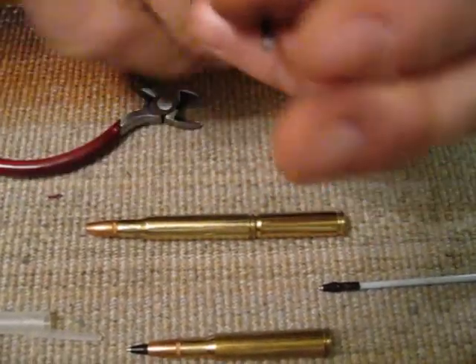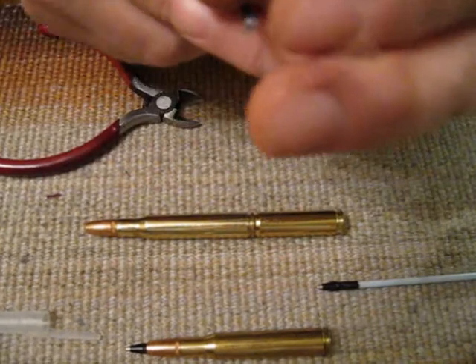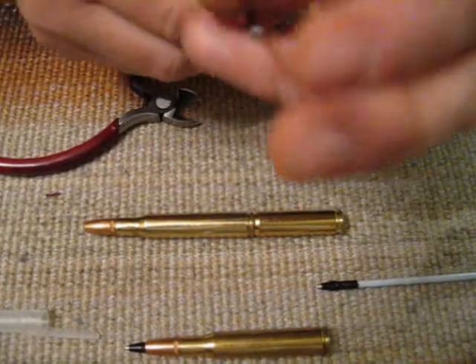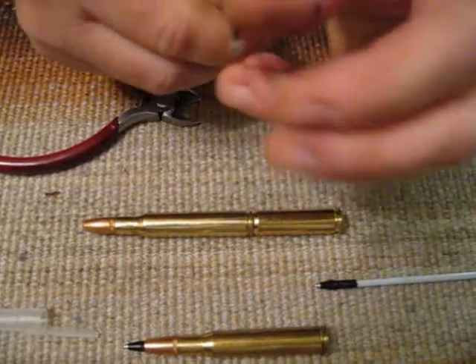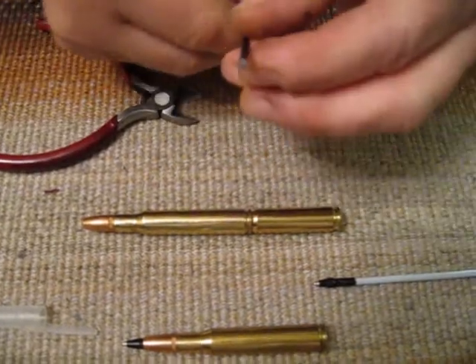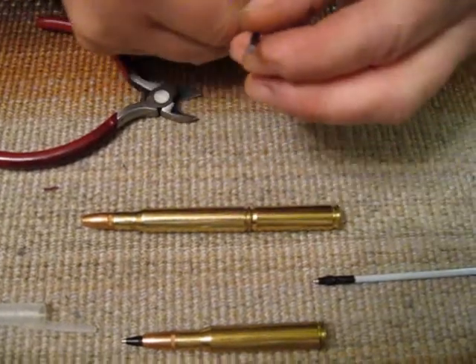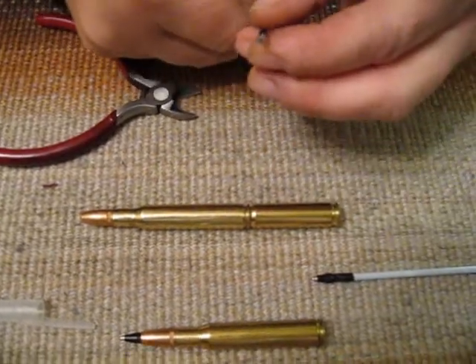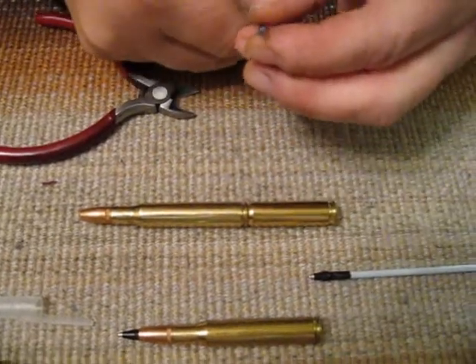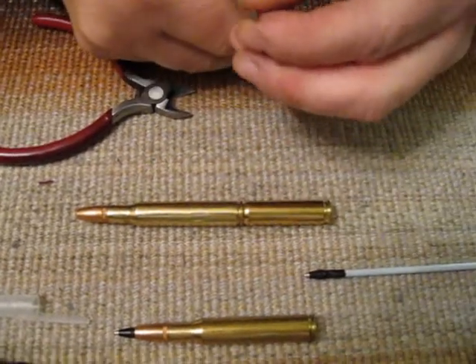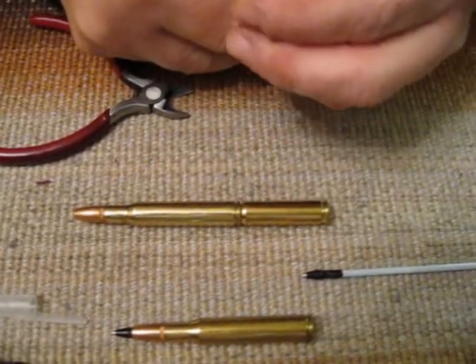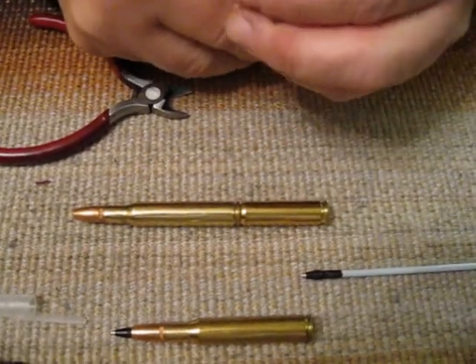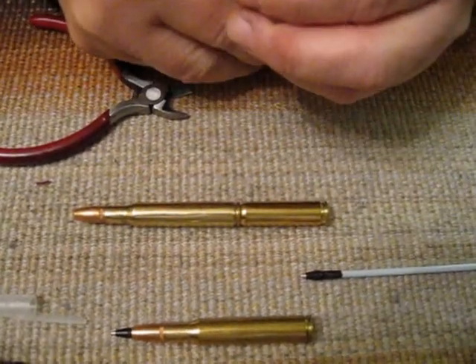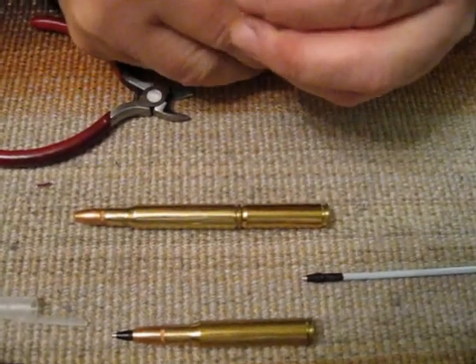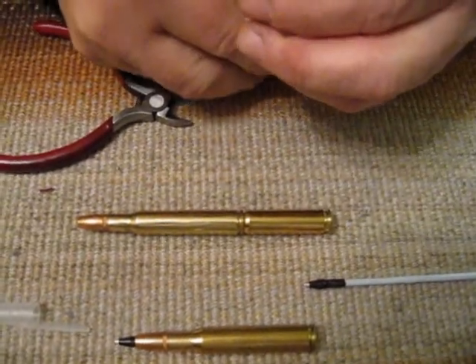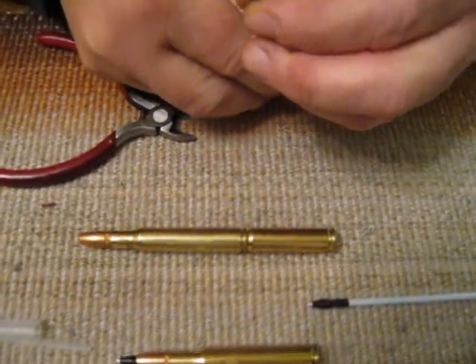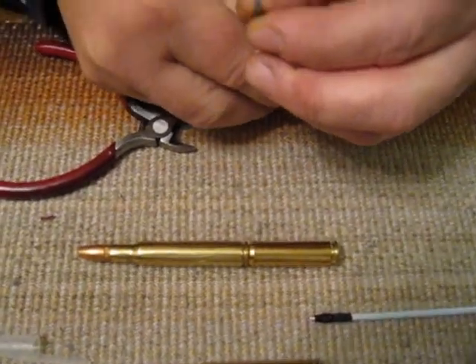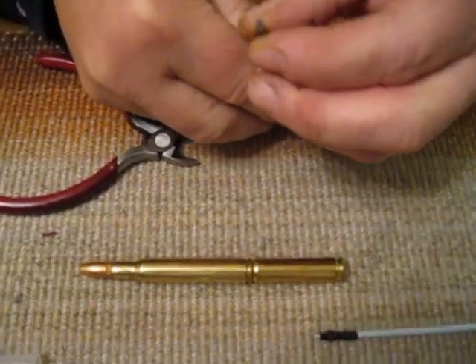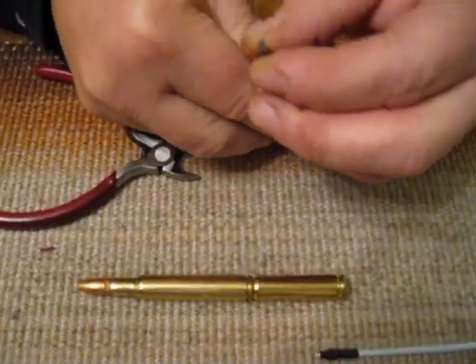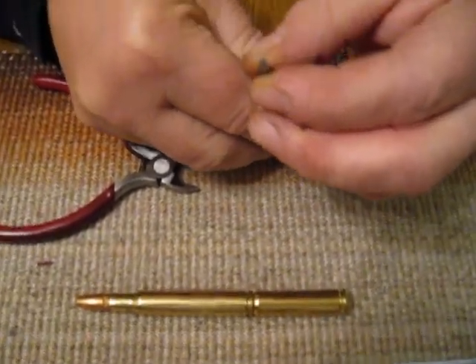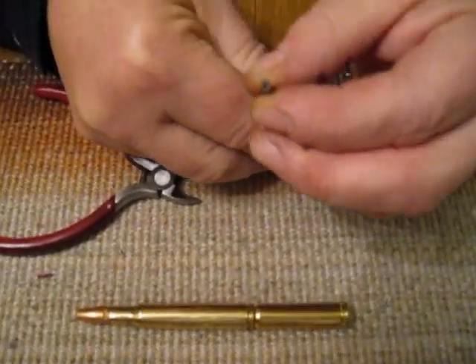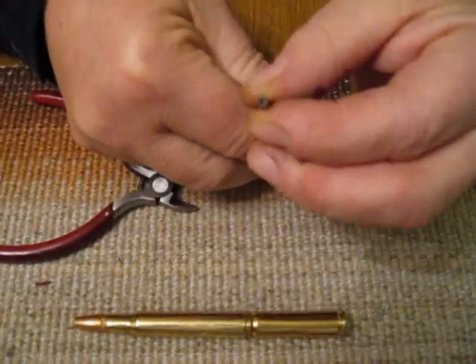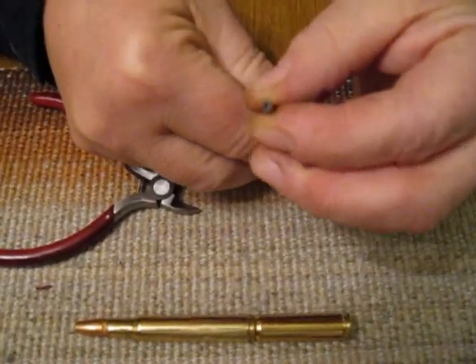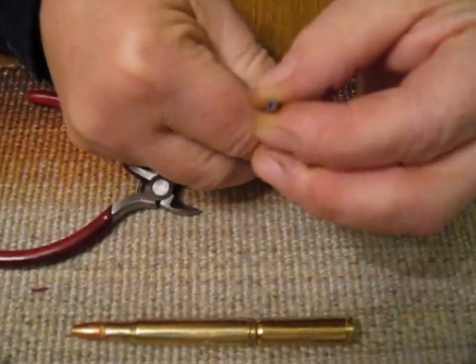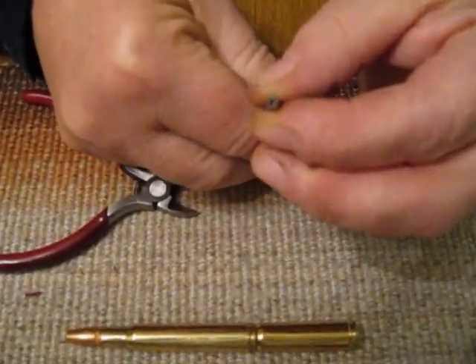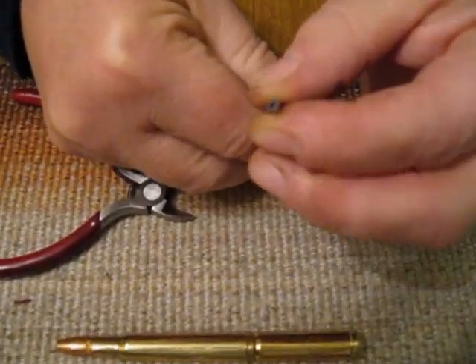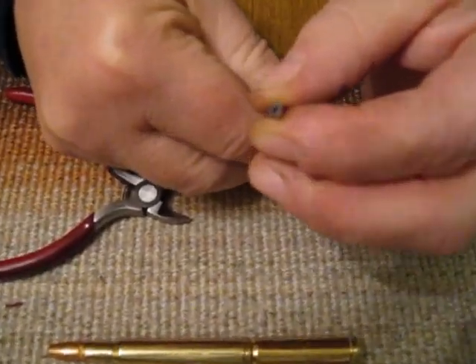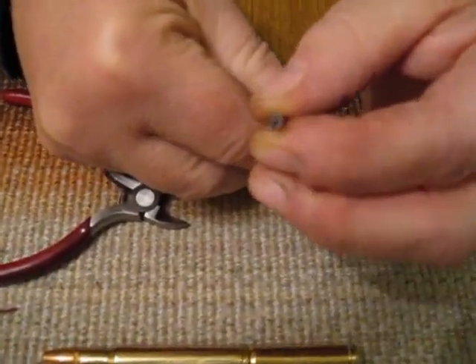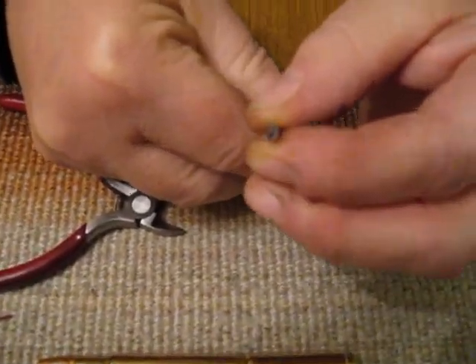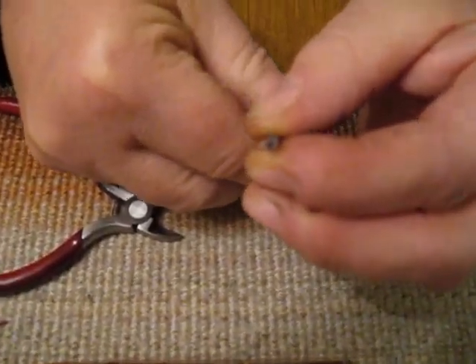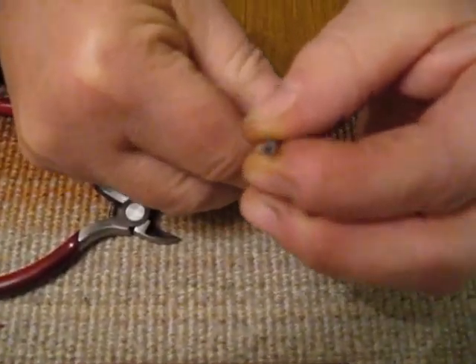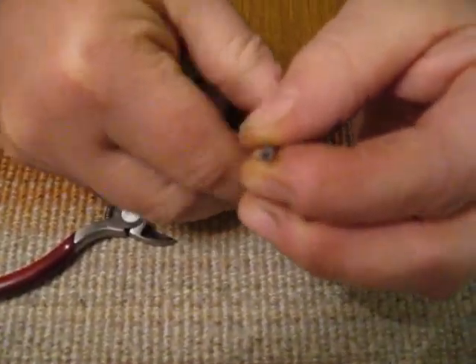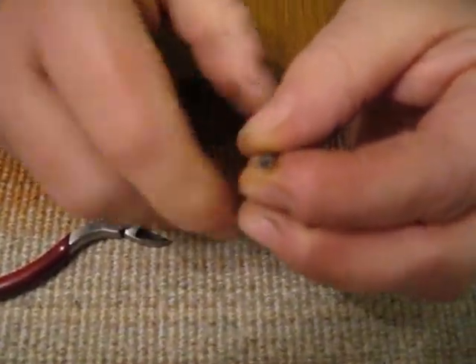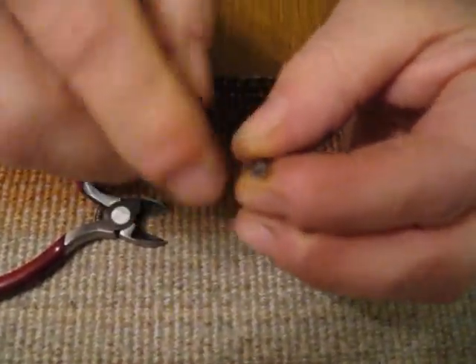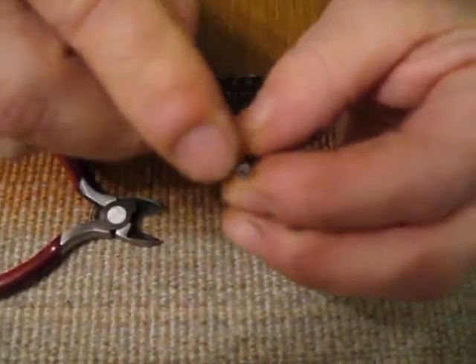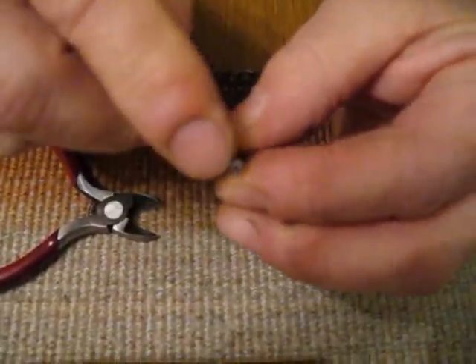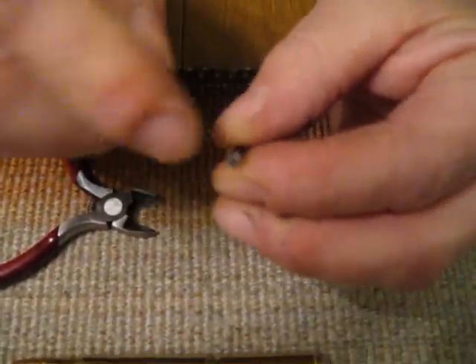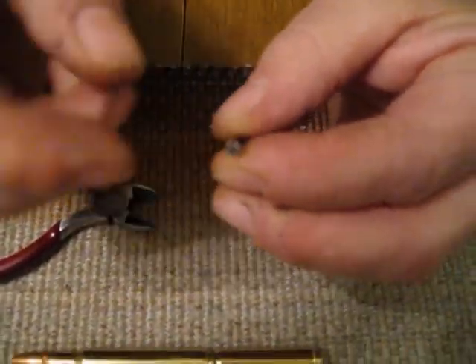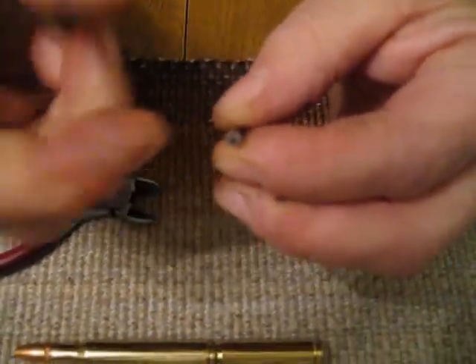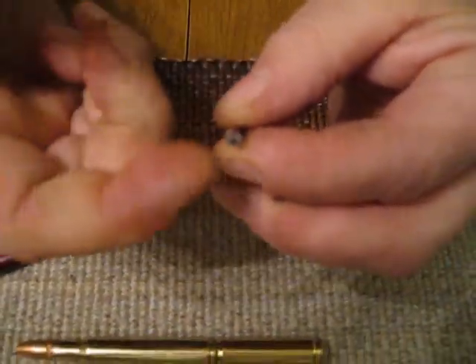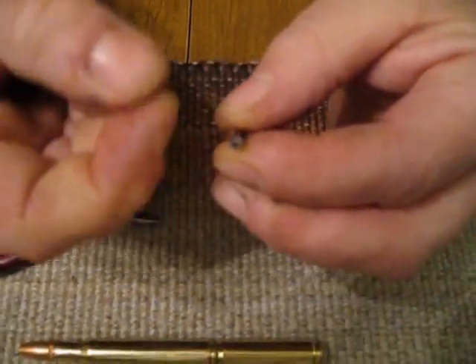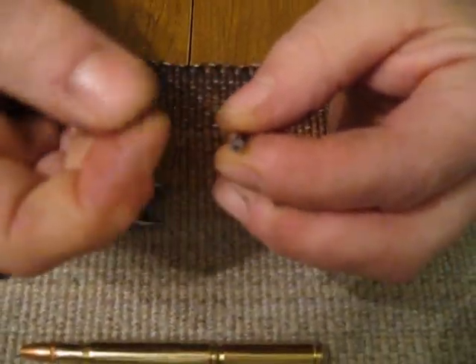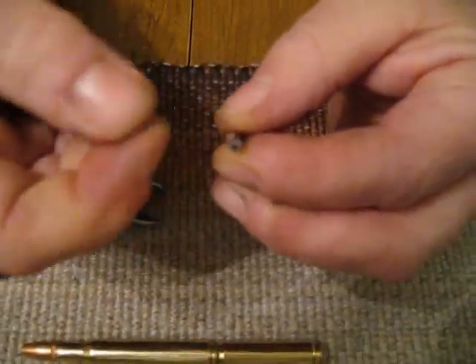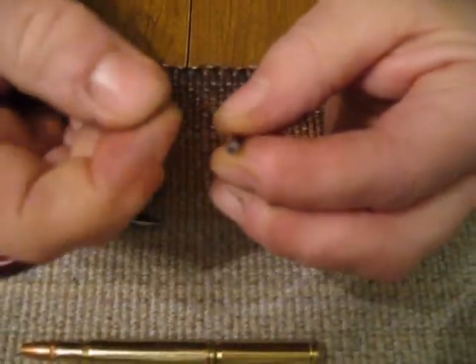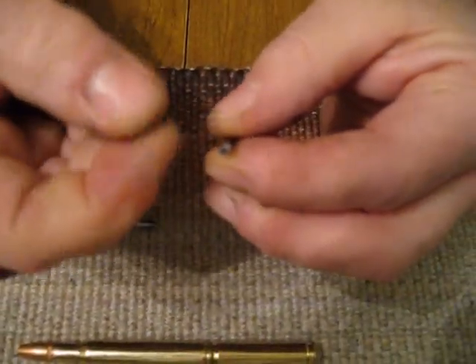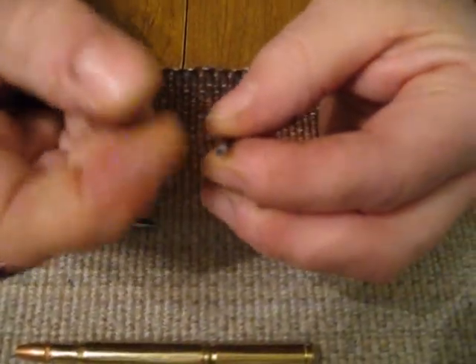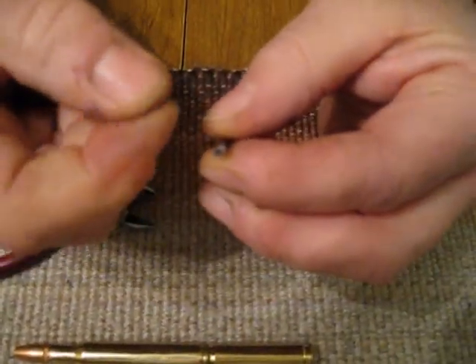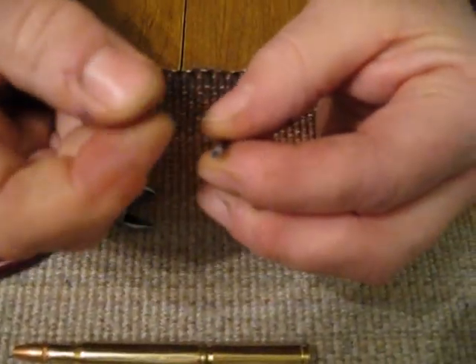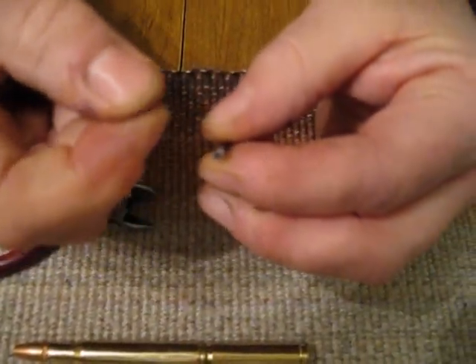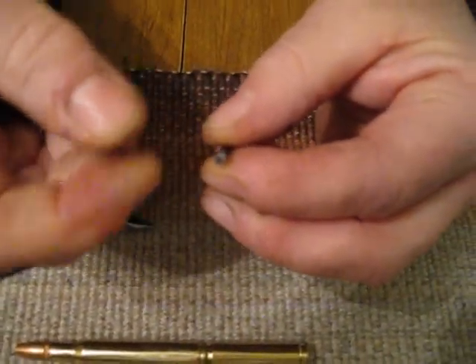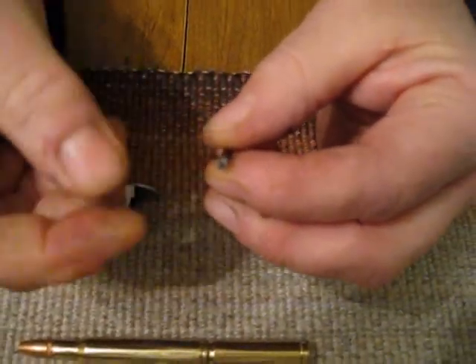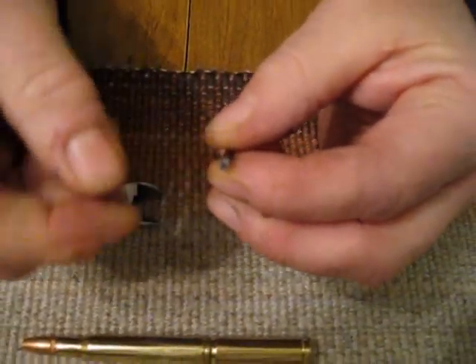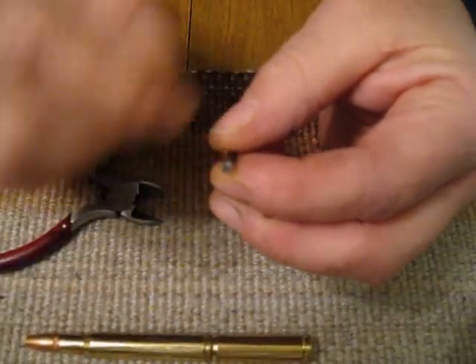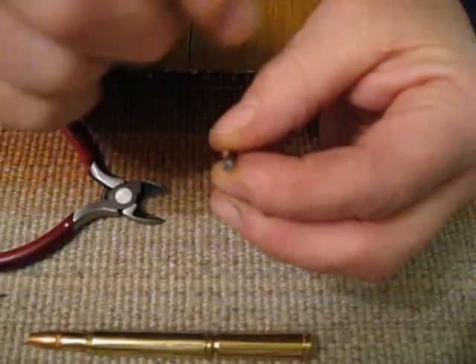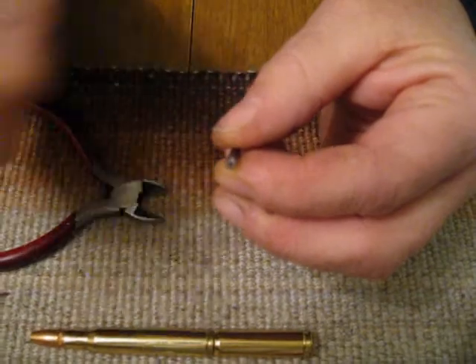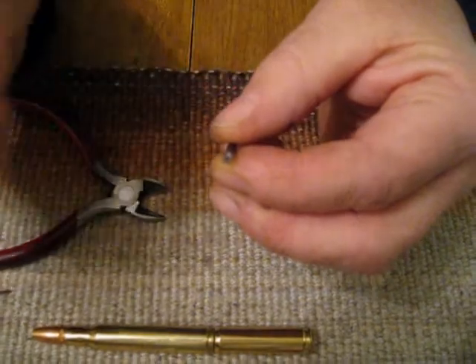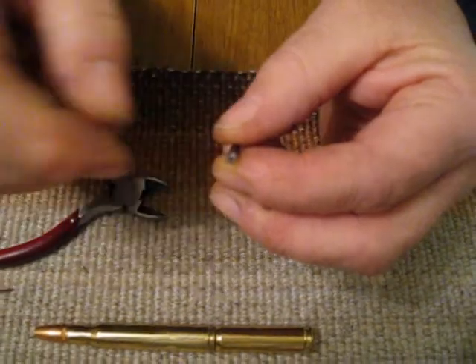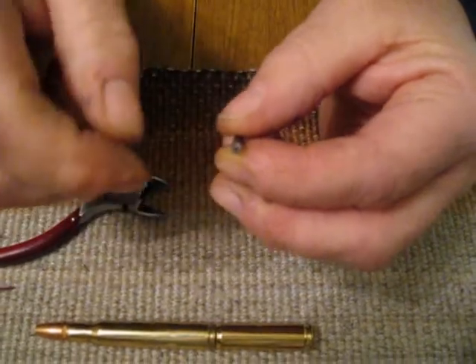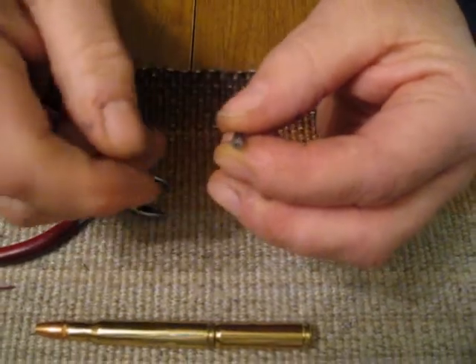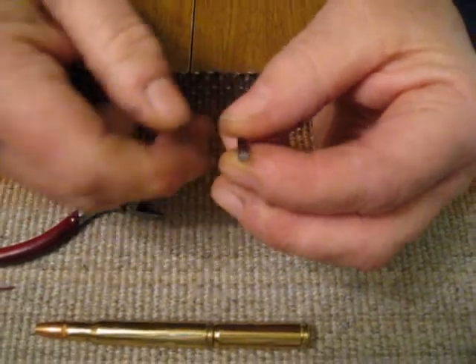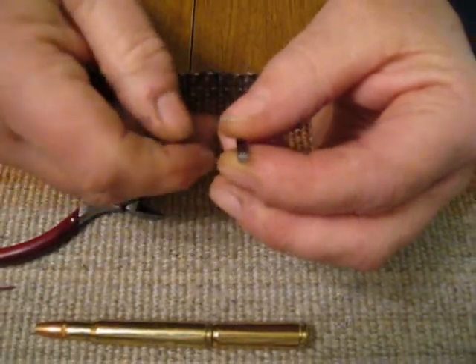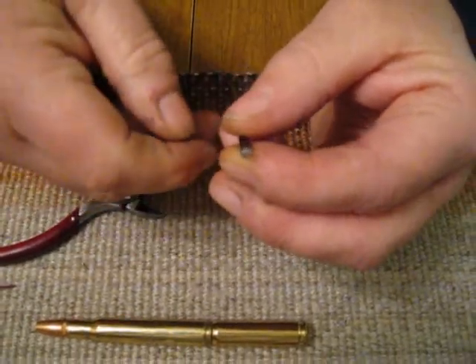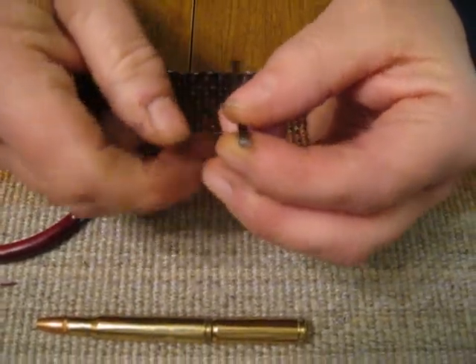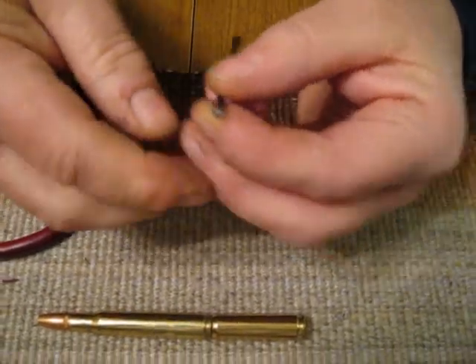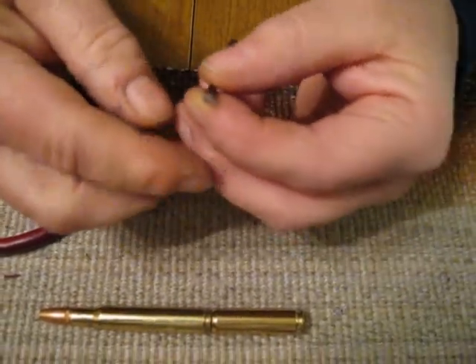And that's what happens when you do that — the end of the plastic crimps in, and it isn't going to leak.